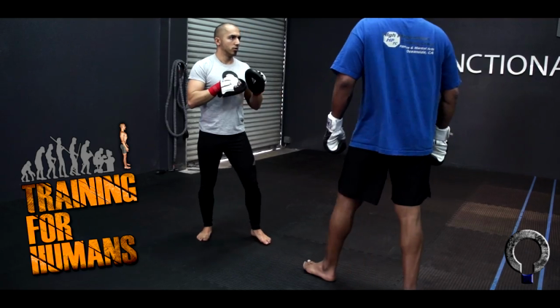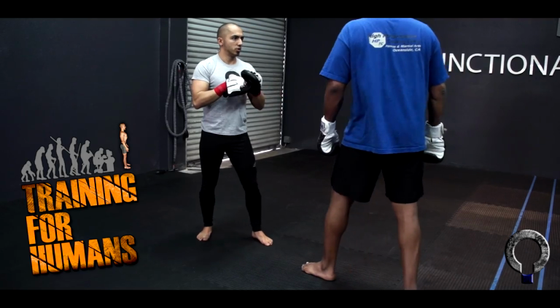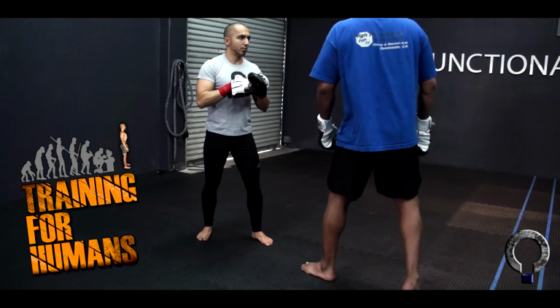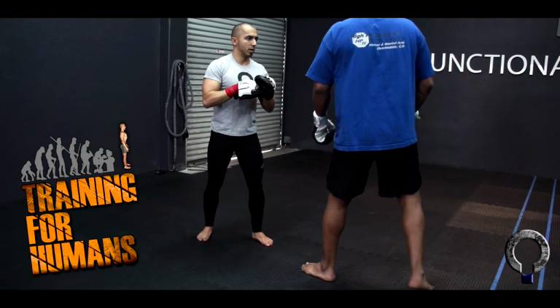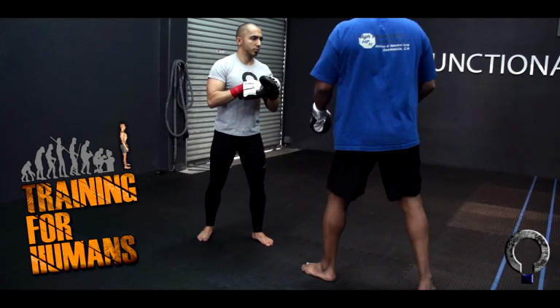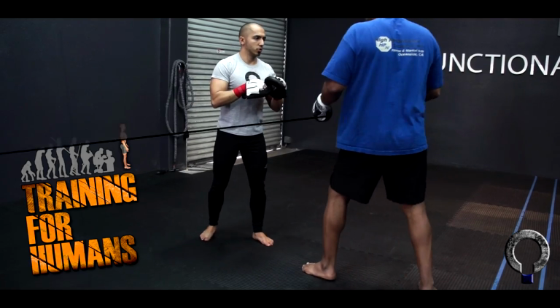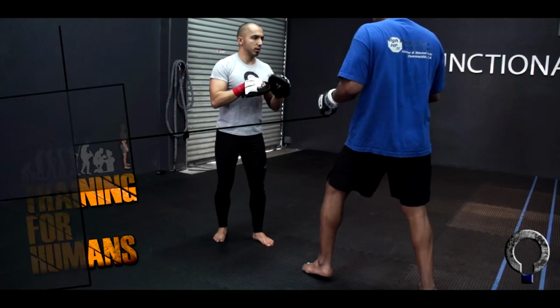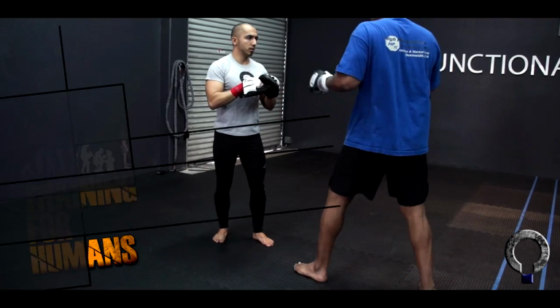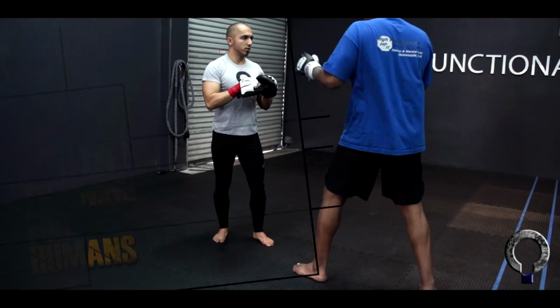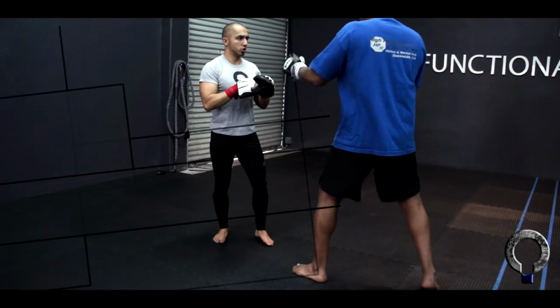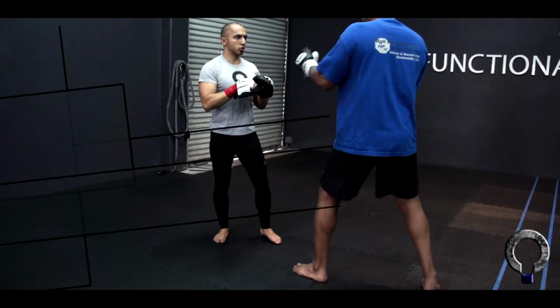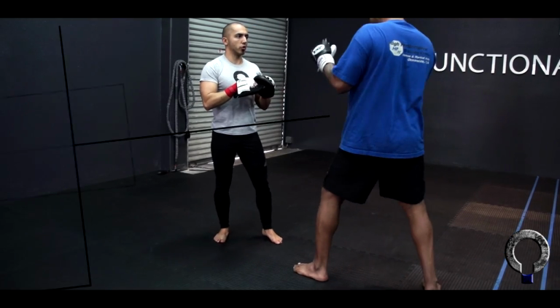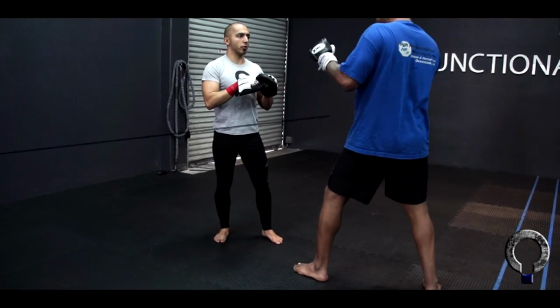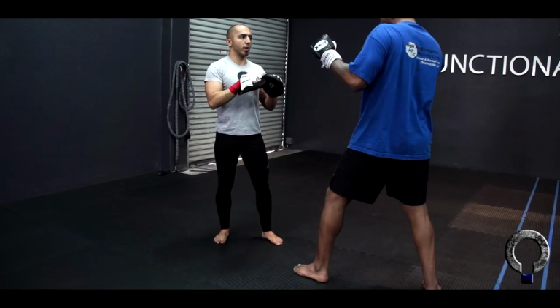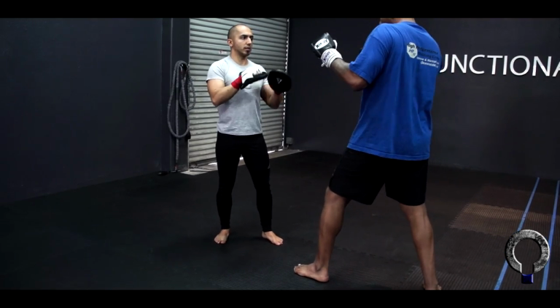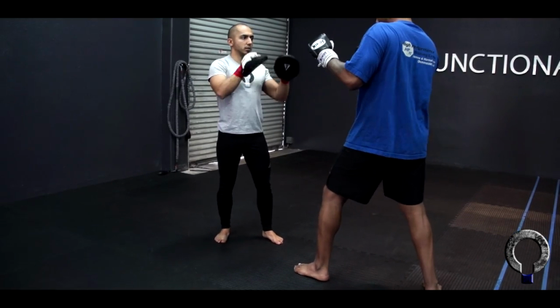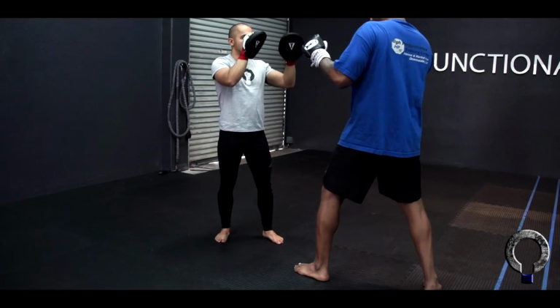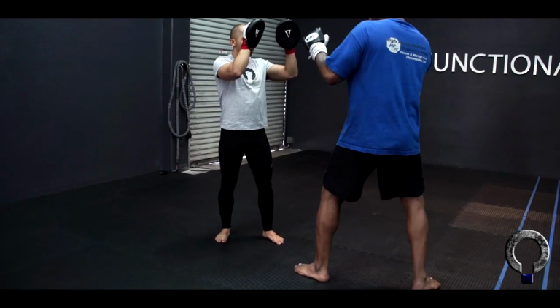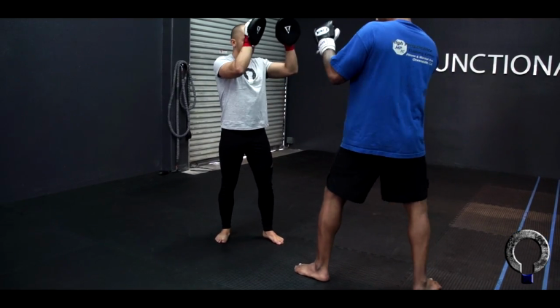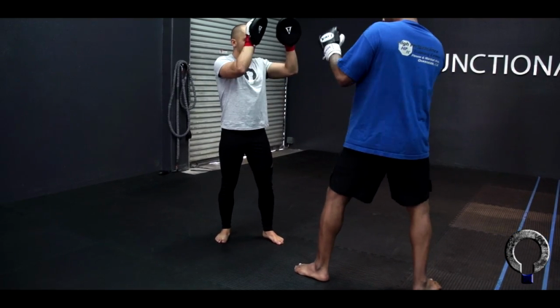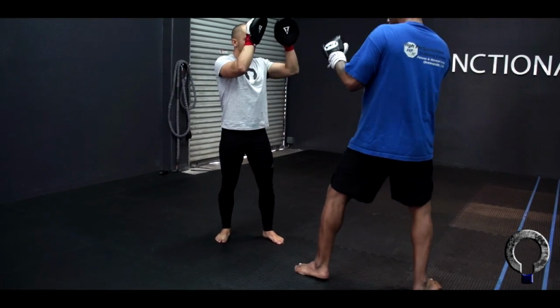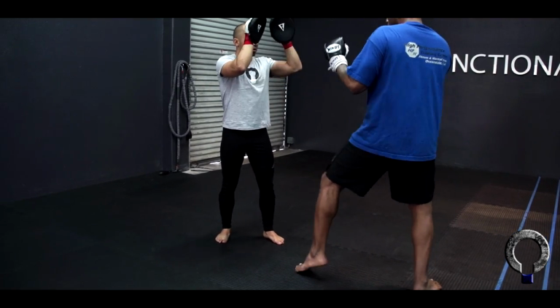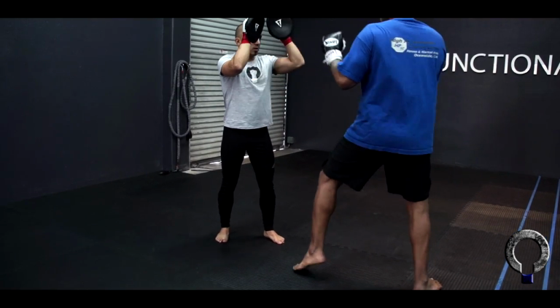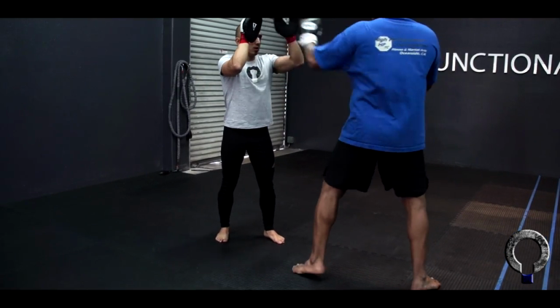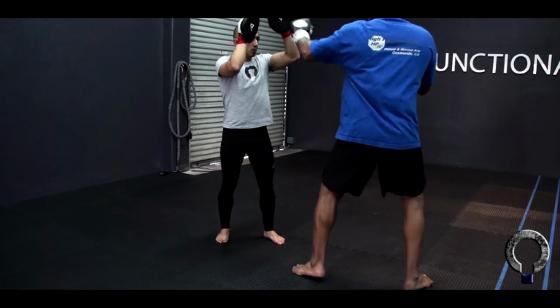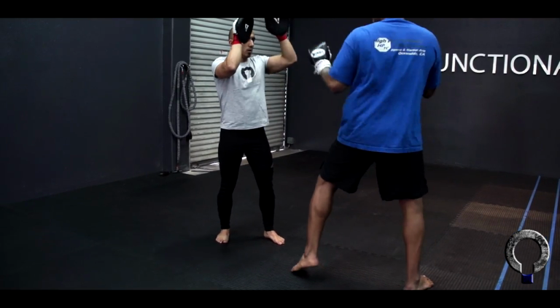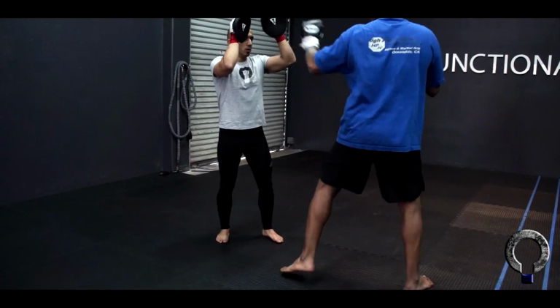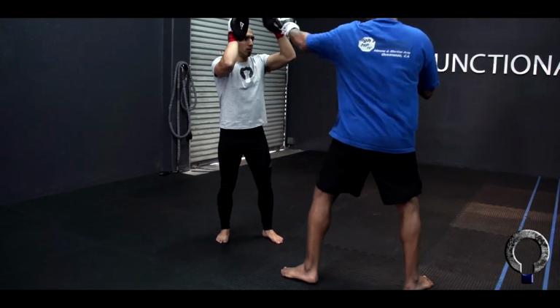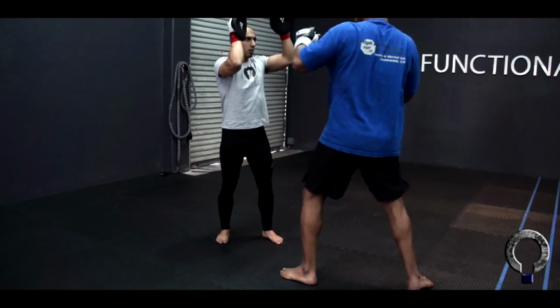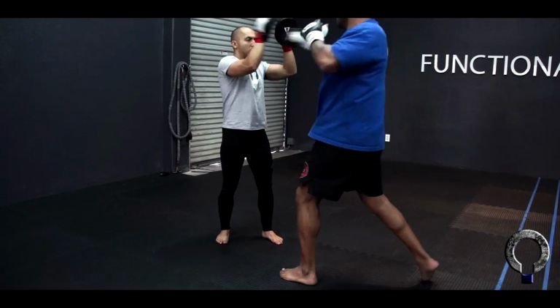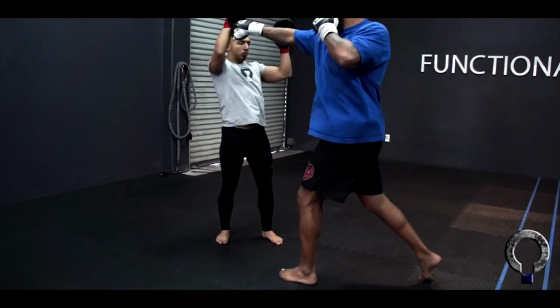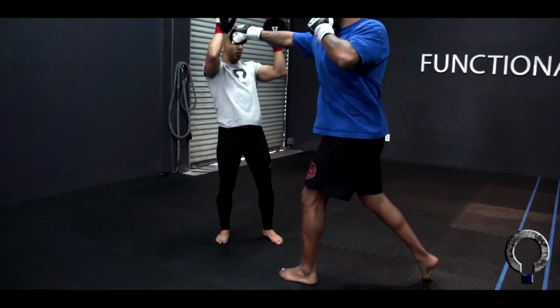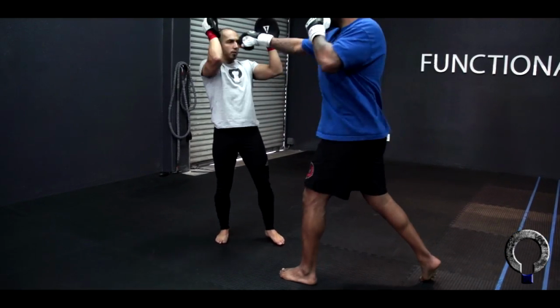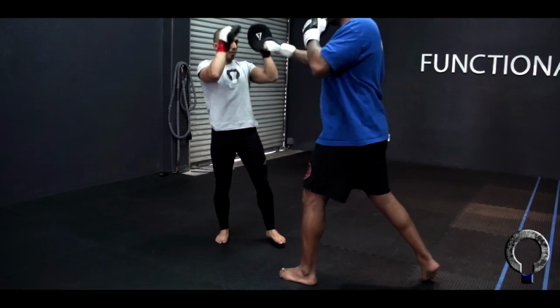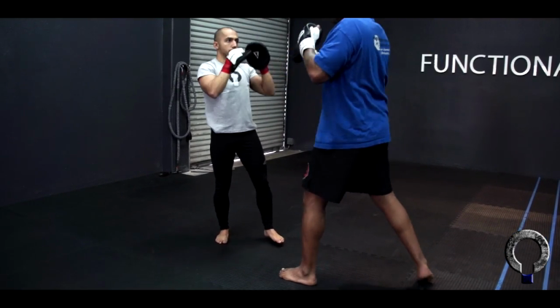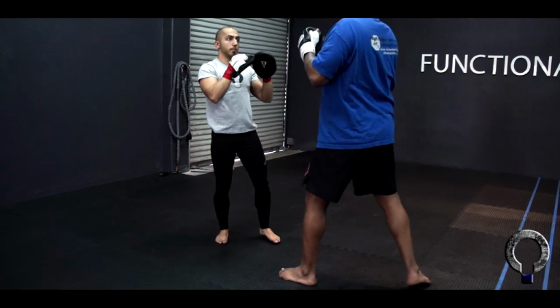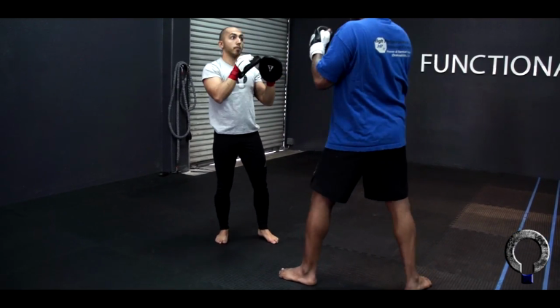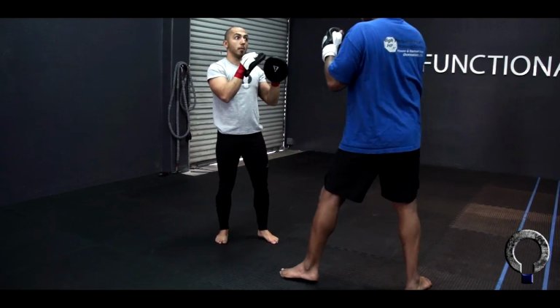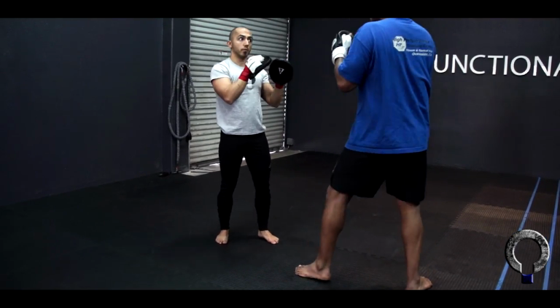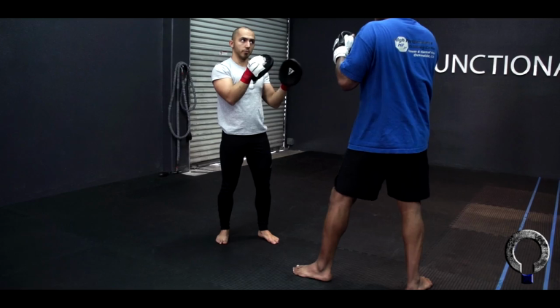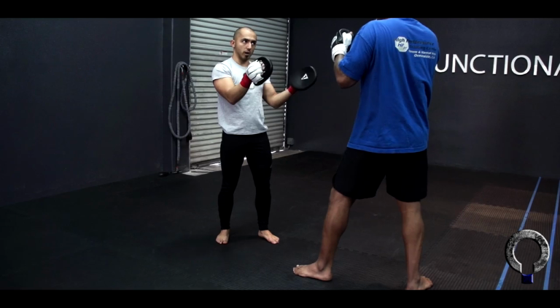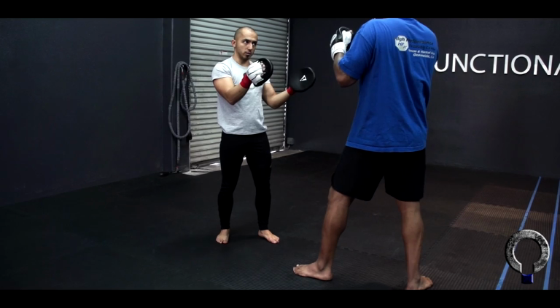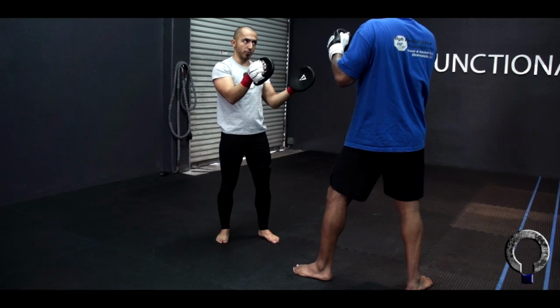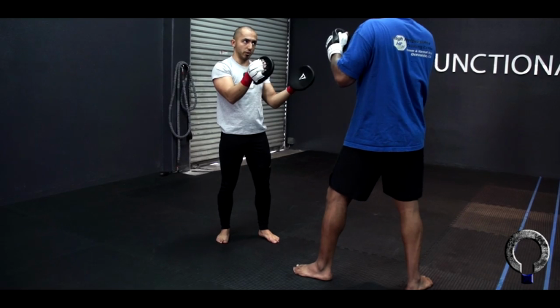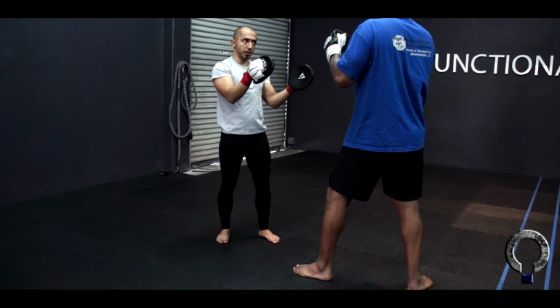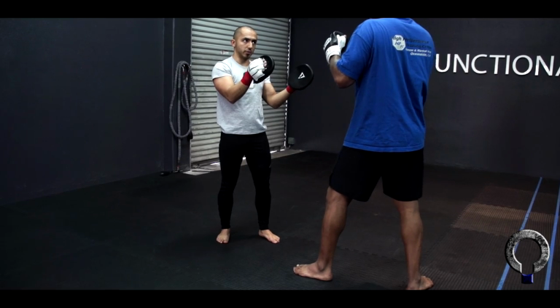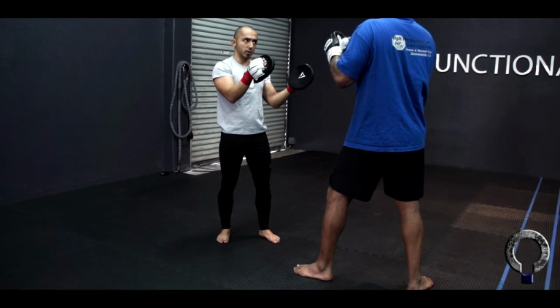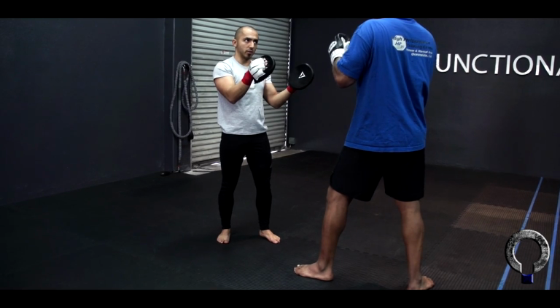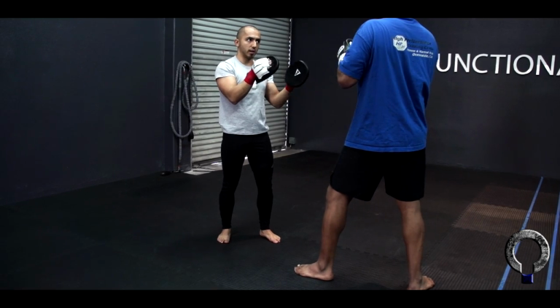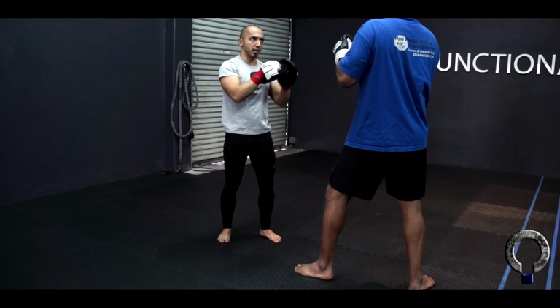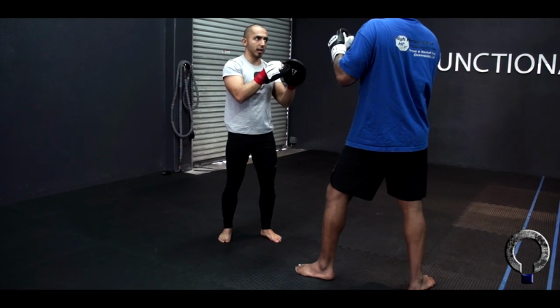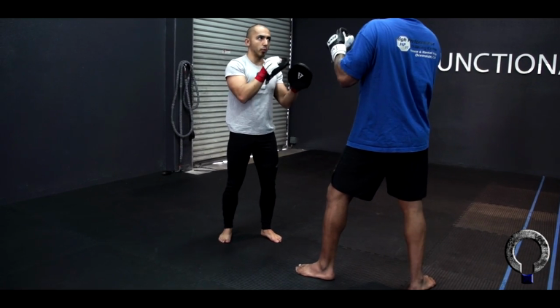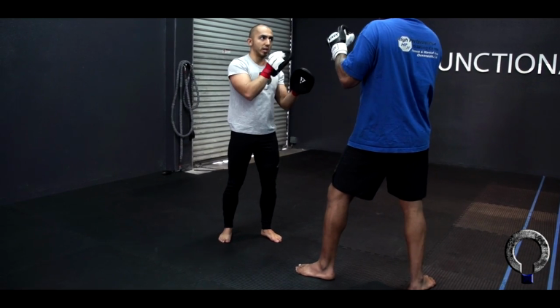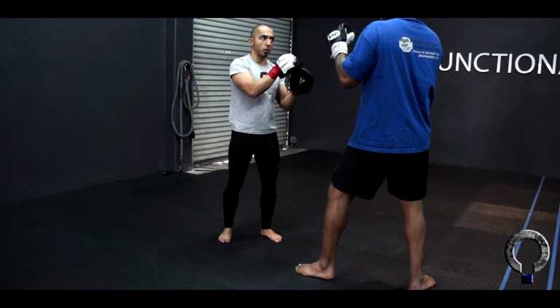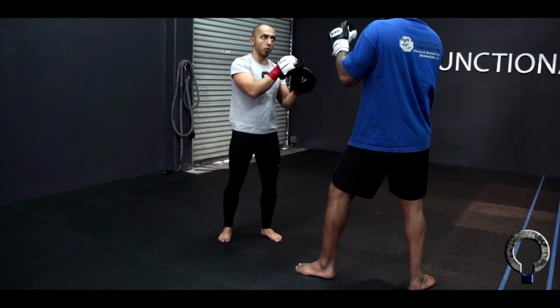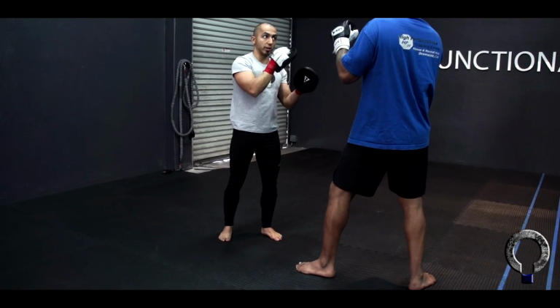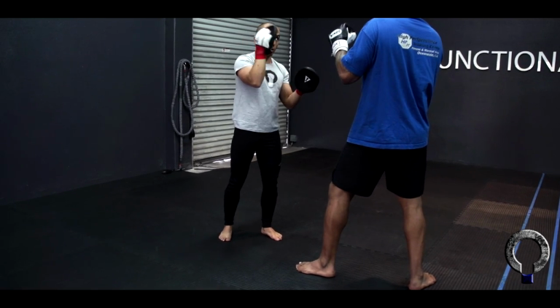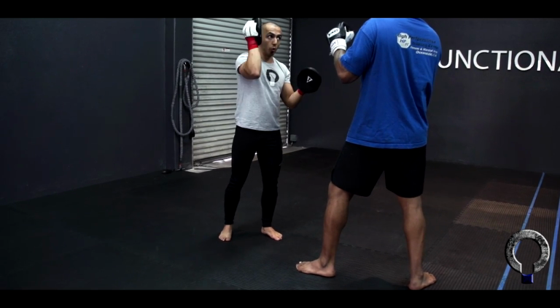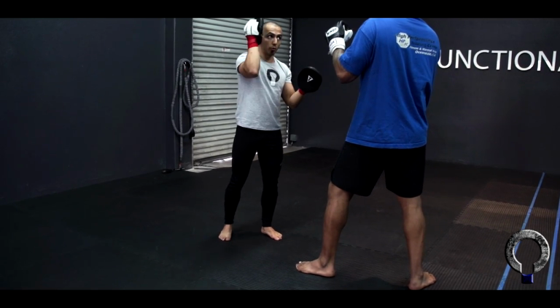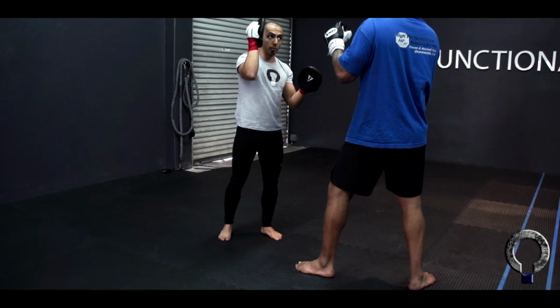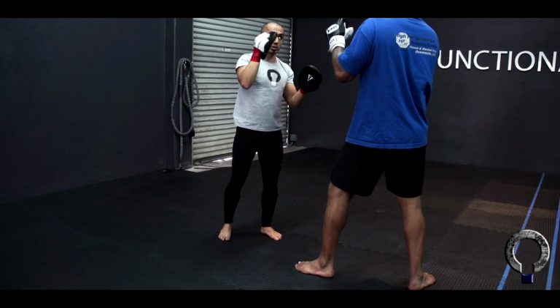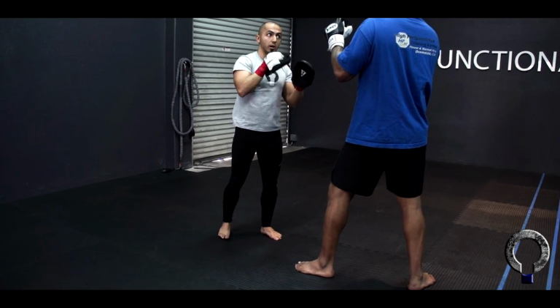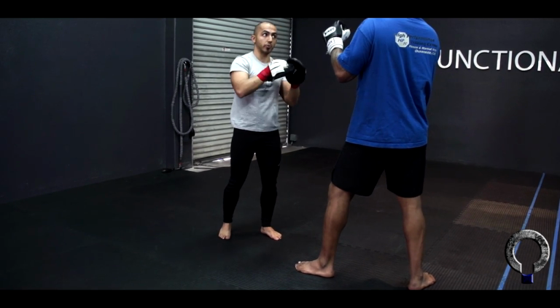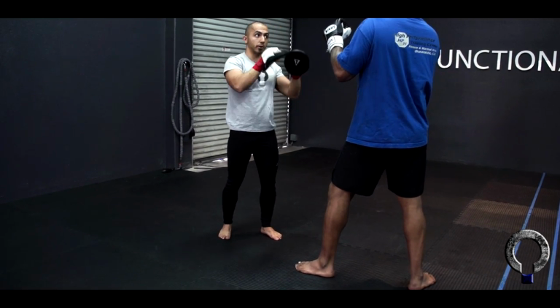Jab, jab straight. Turn the thoracic. You feel the difference on that? Now recoil it — don't hold the punch out there.